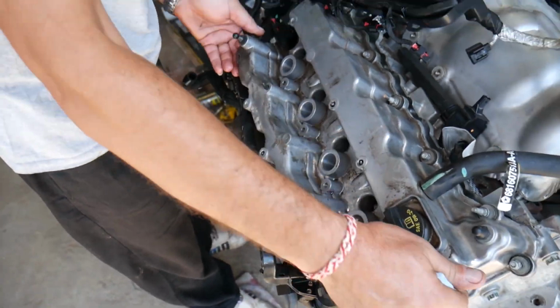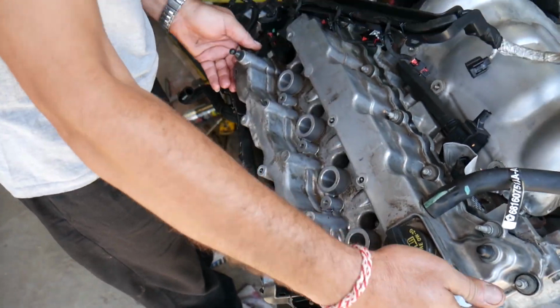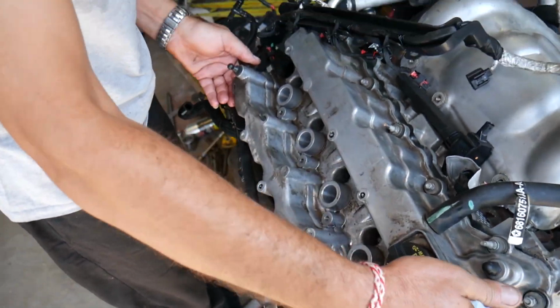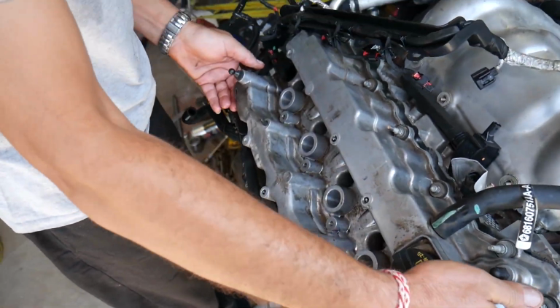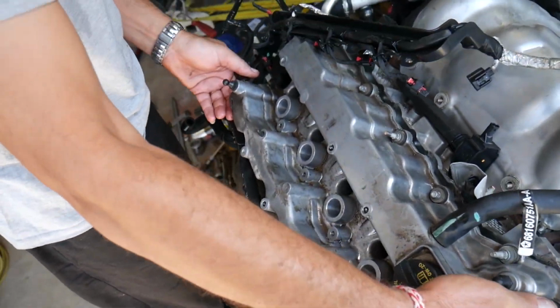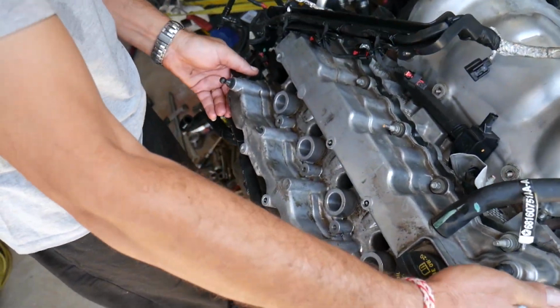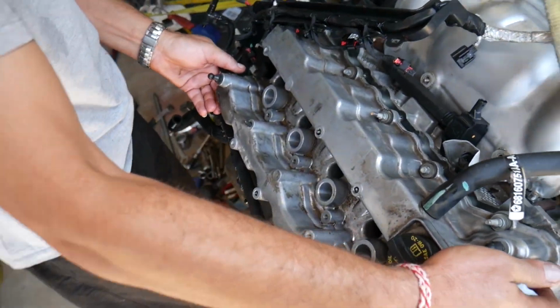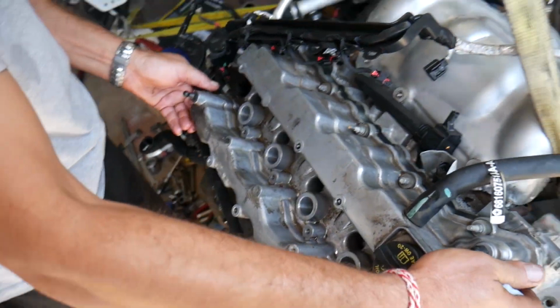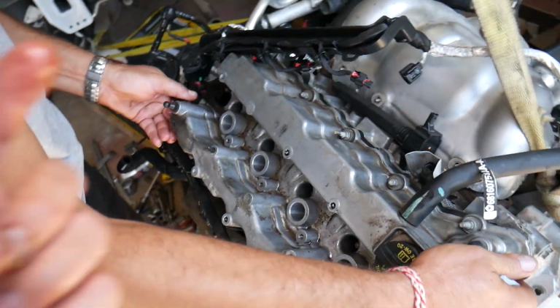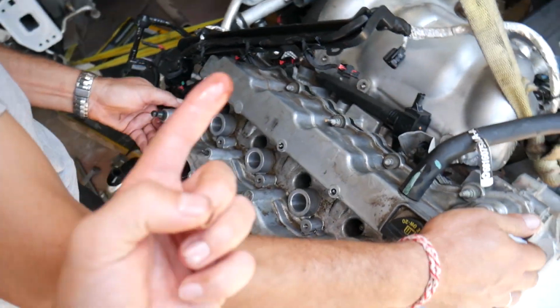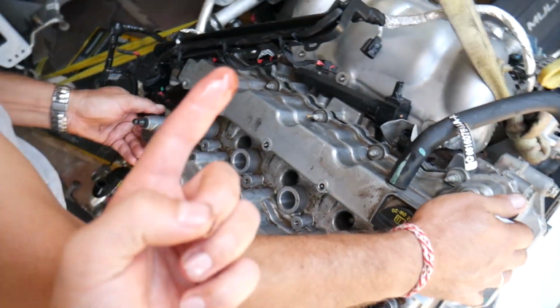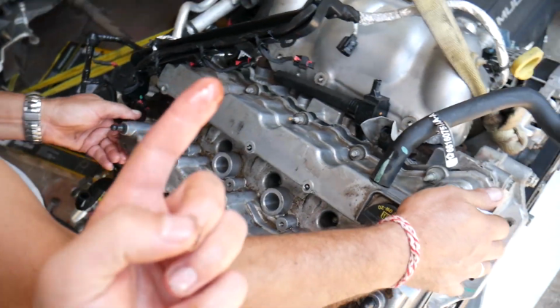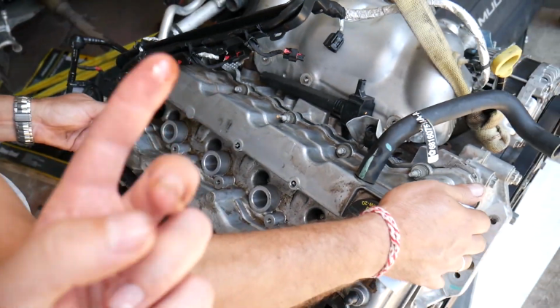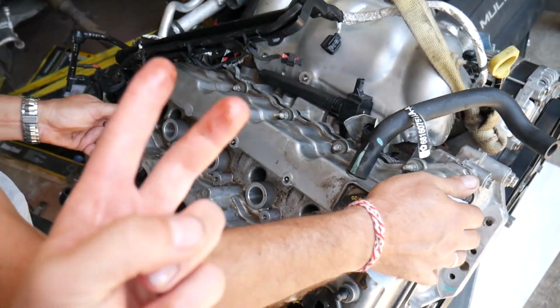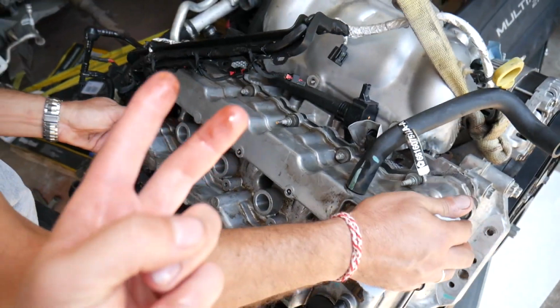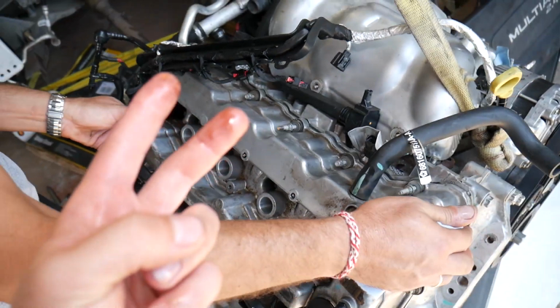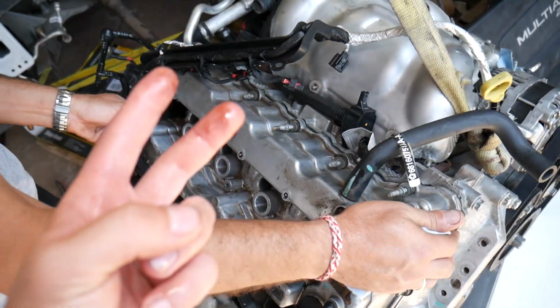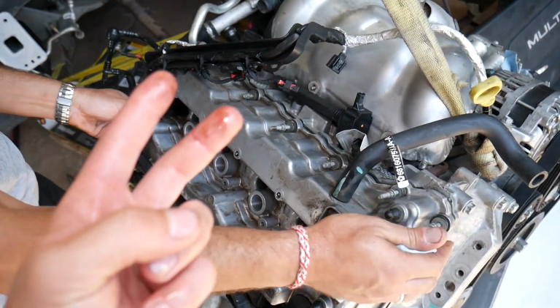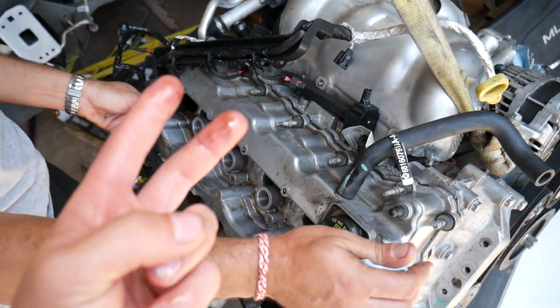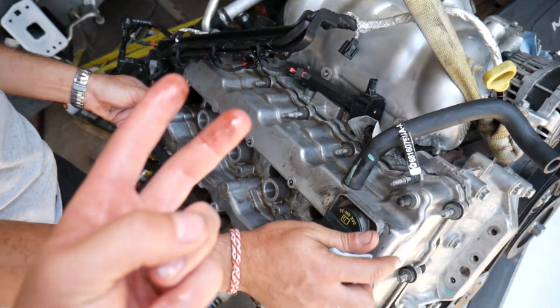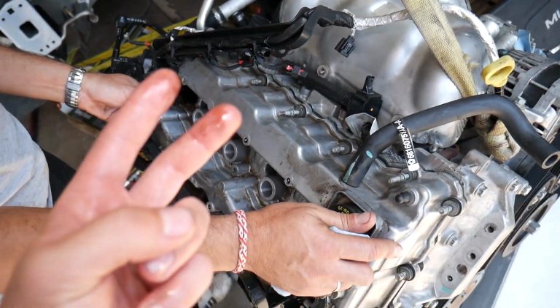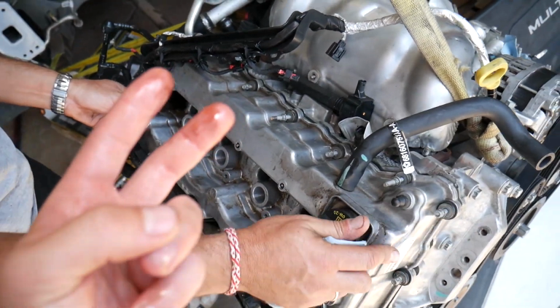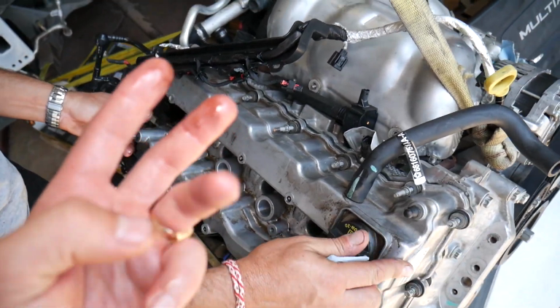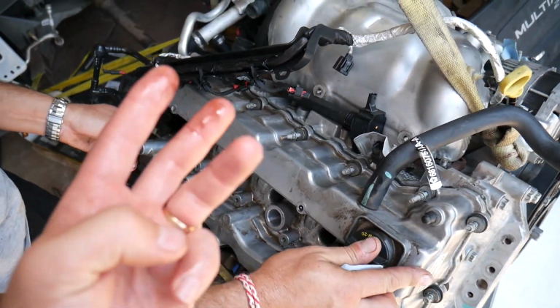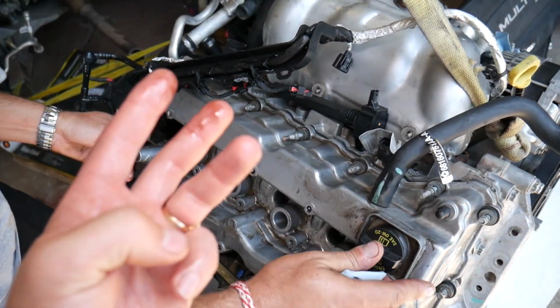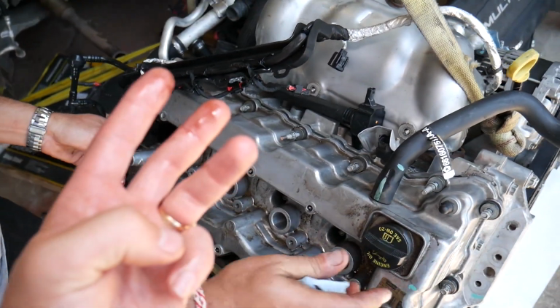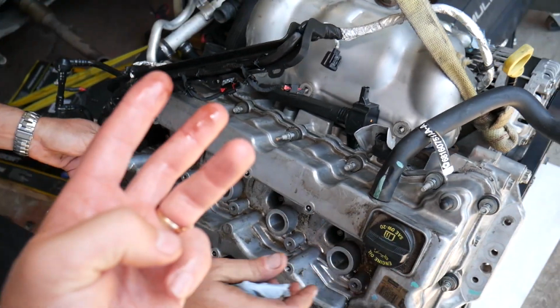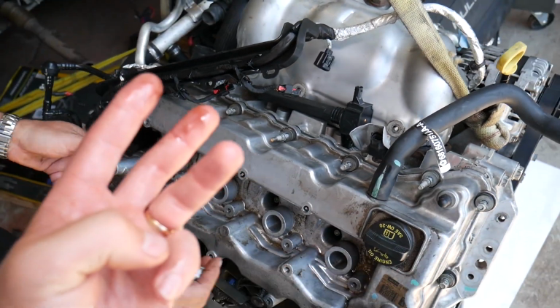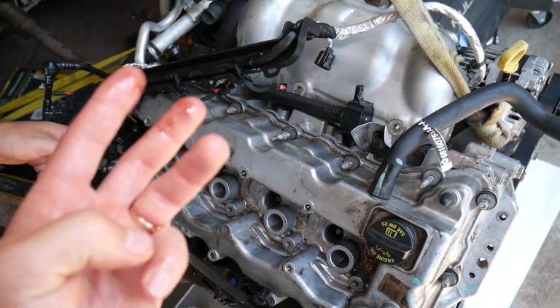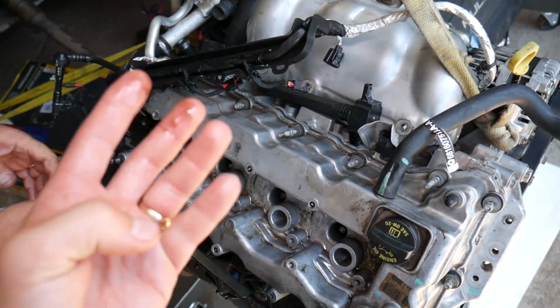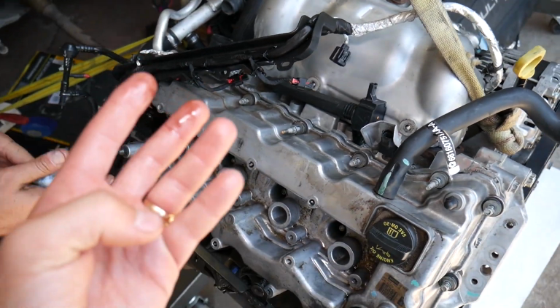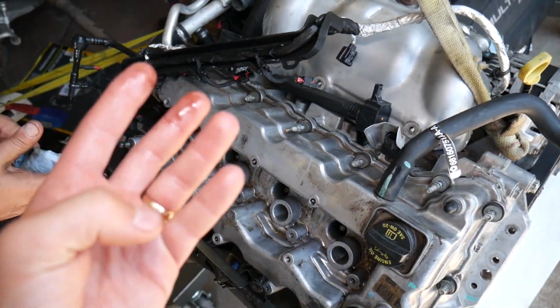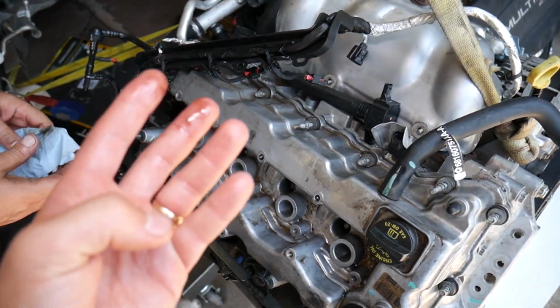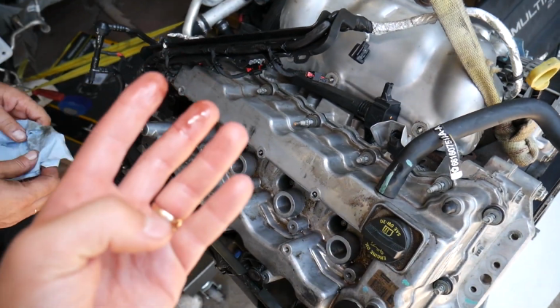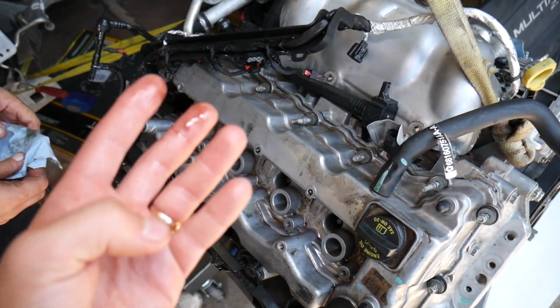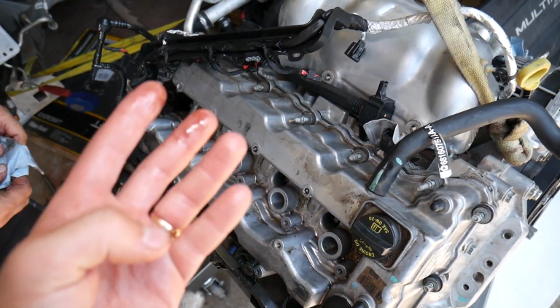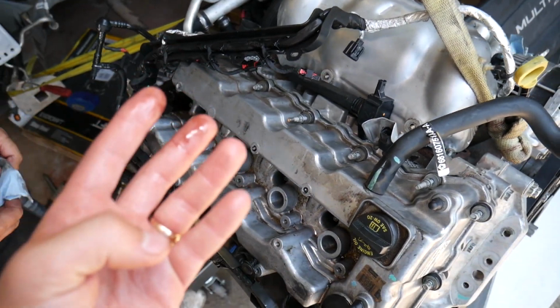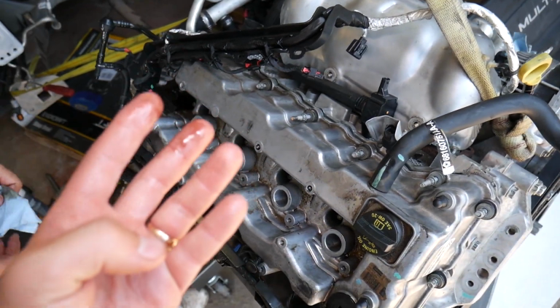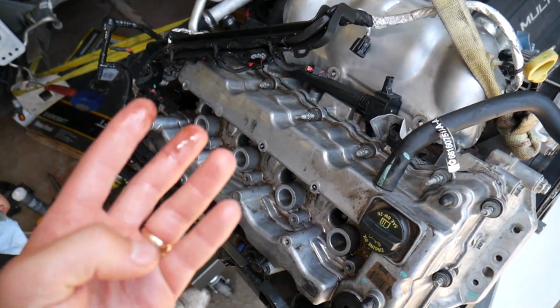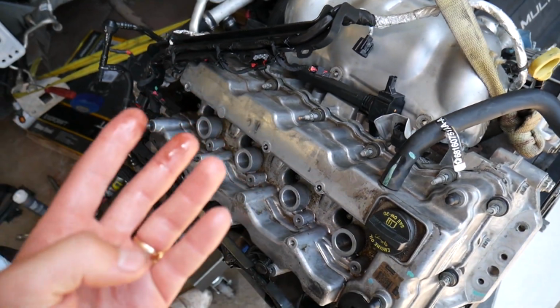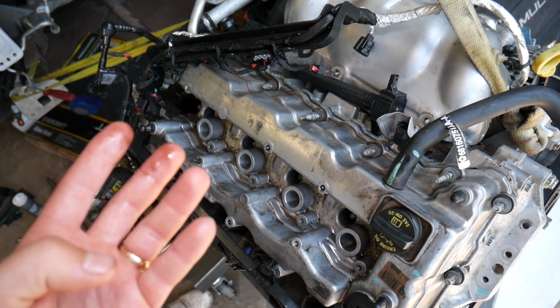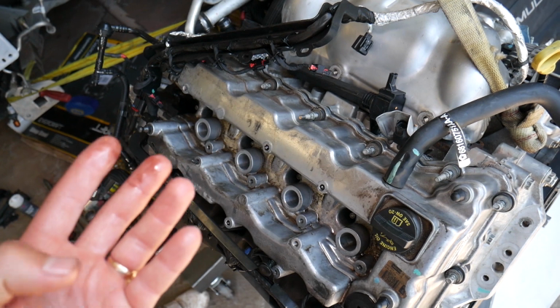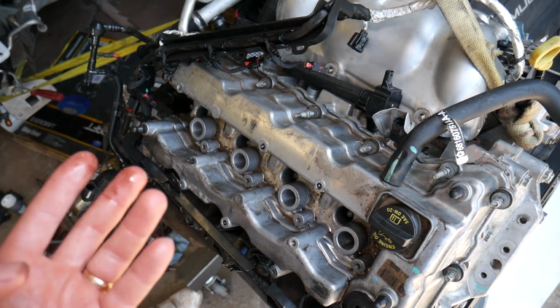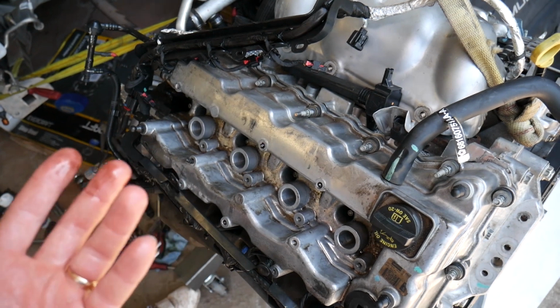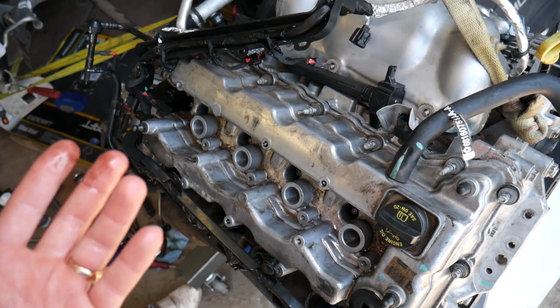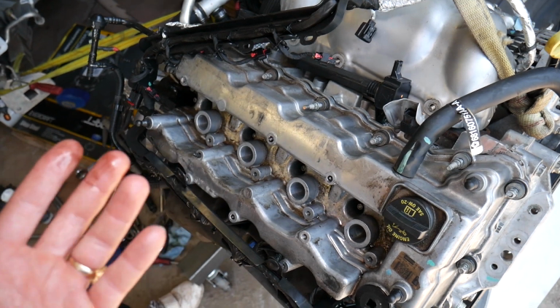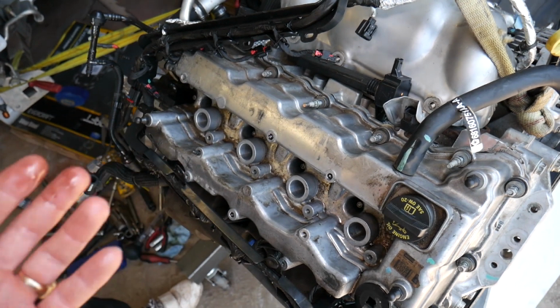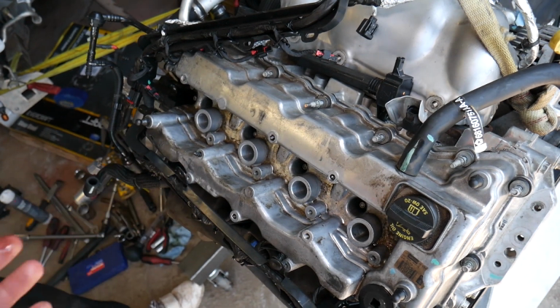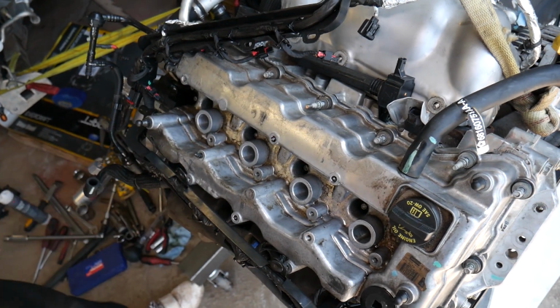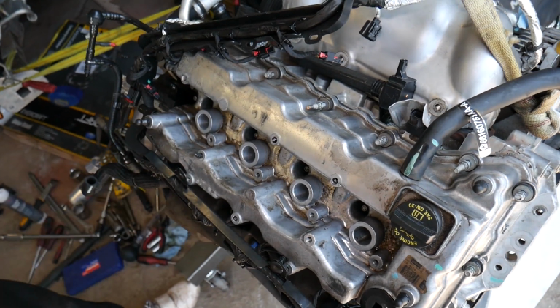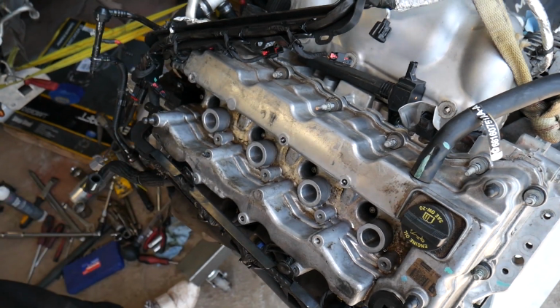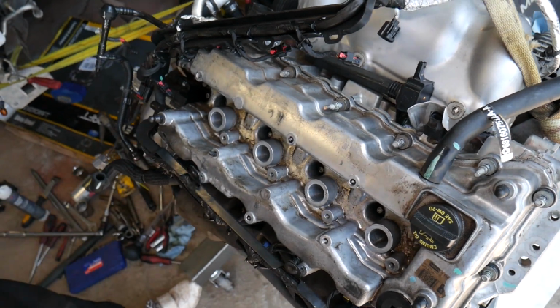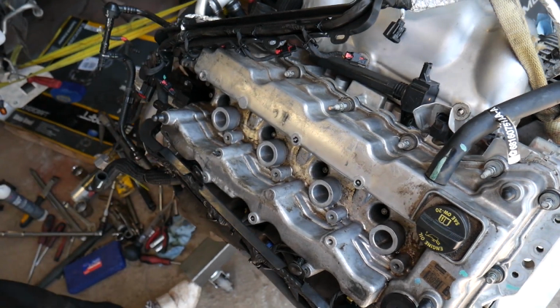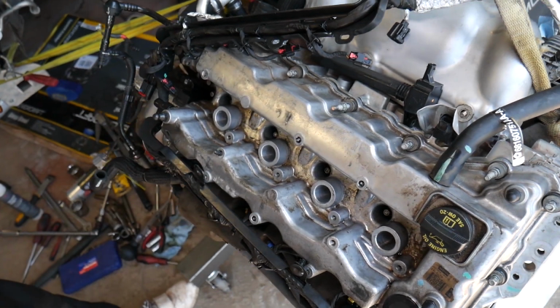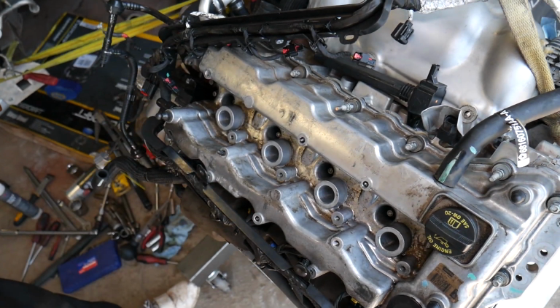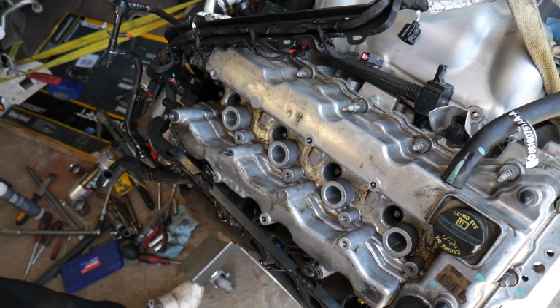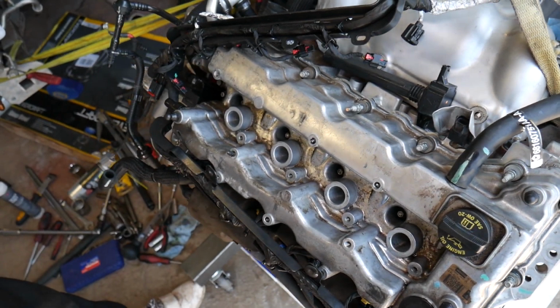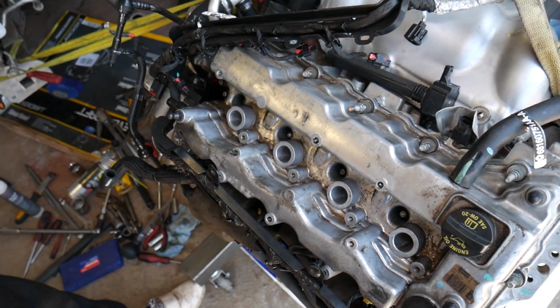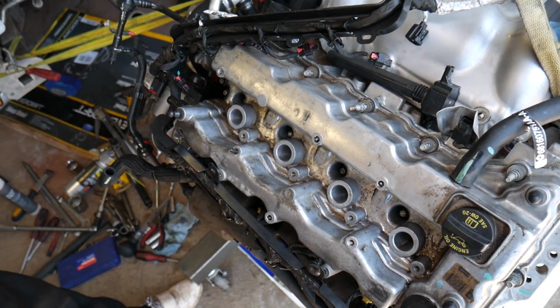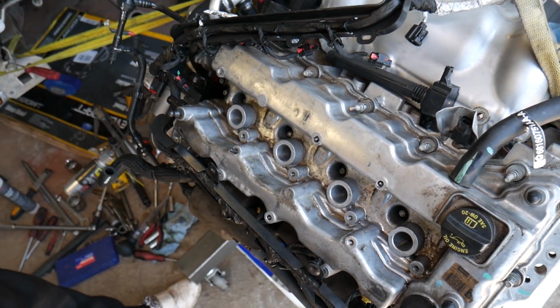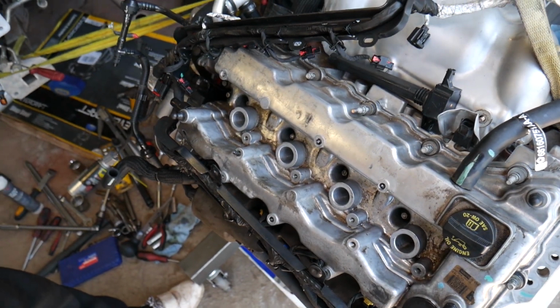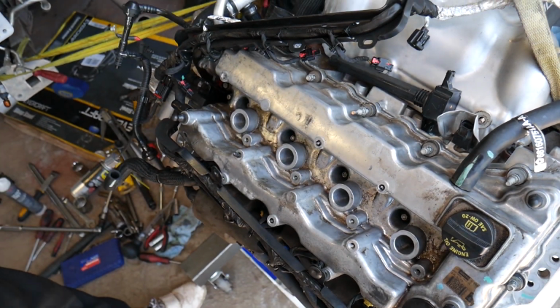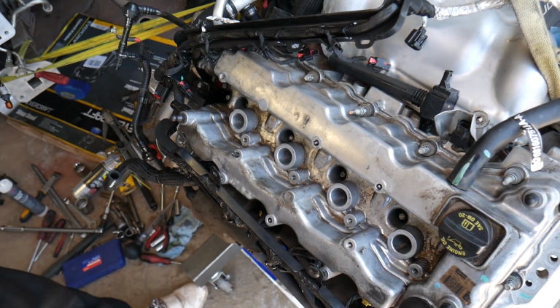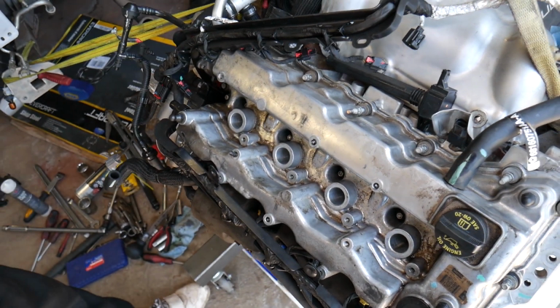So to recap the first four reasons: spark plugs, ignition coil, oil in the spark plug hole, or water in the ignition coil.